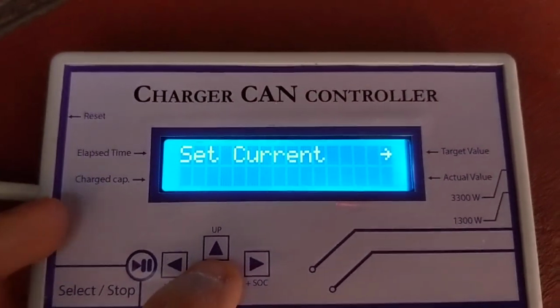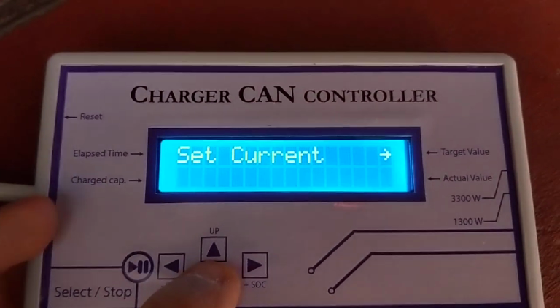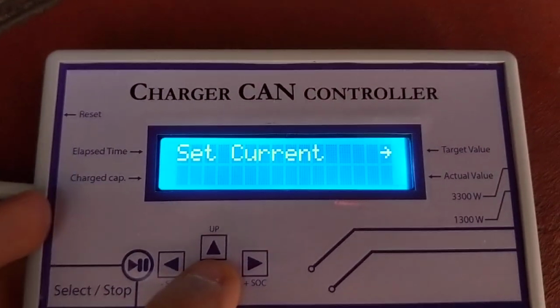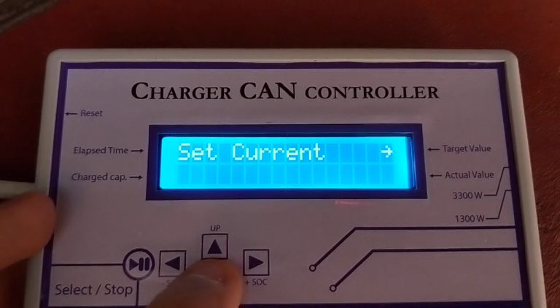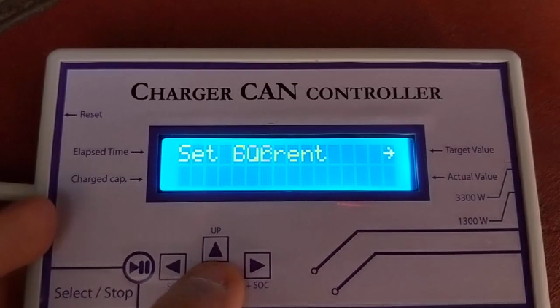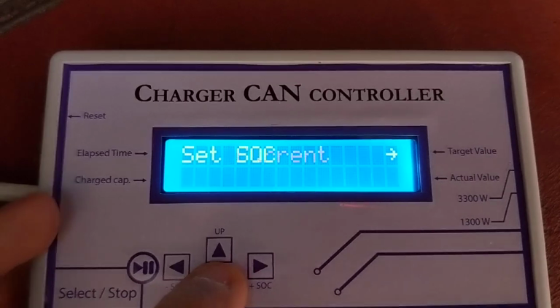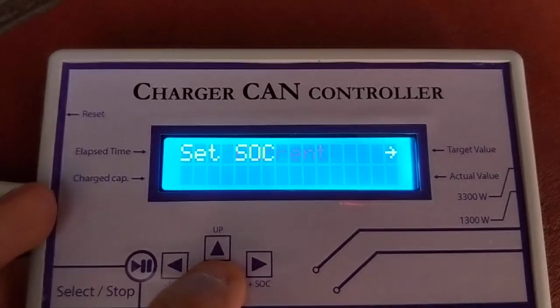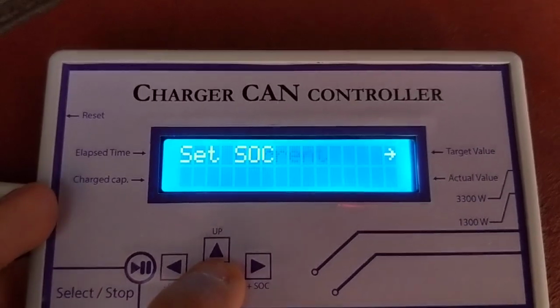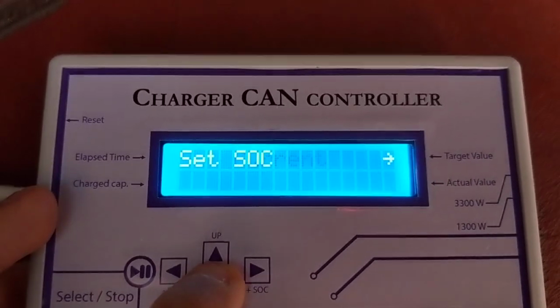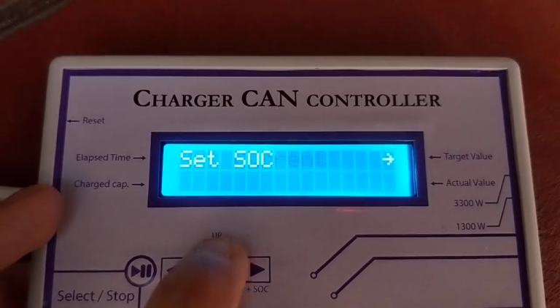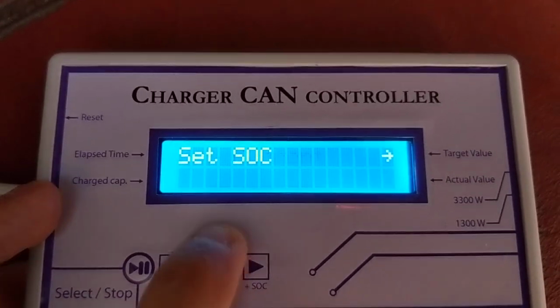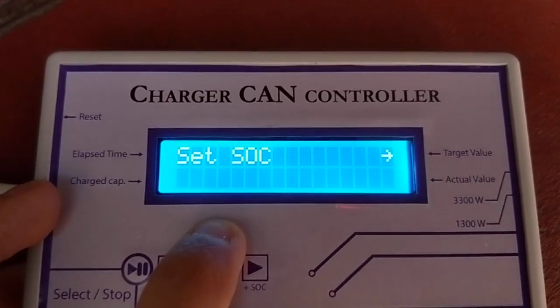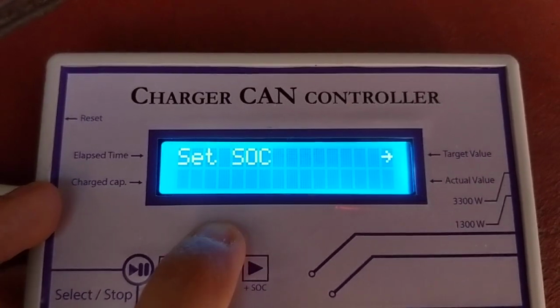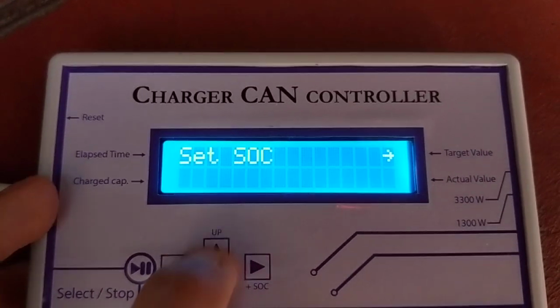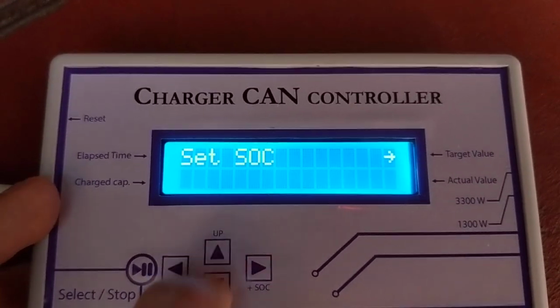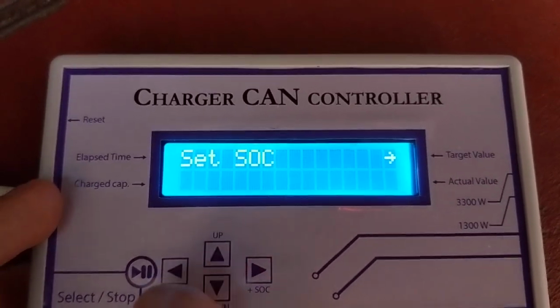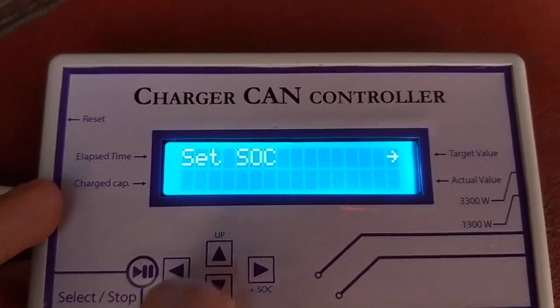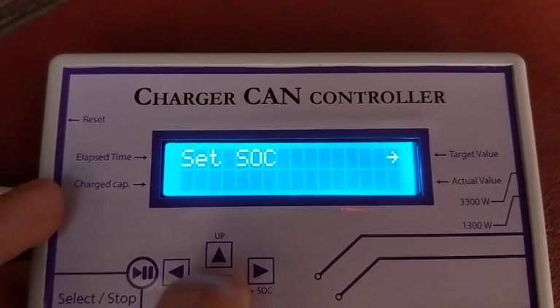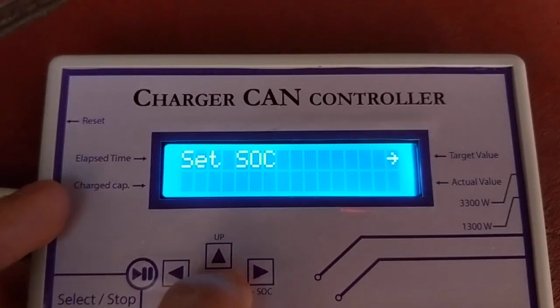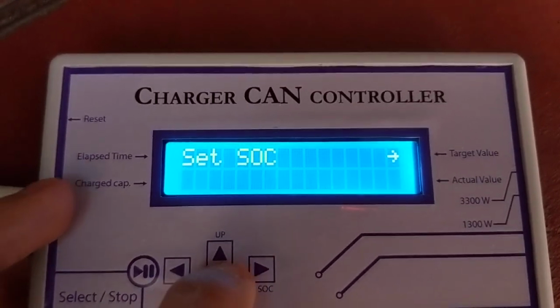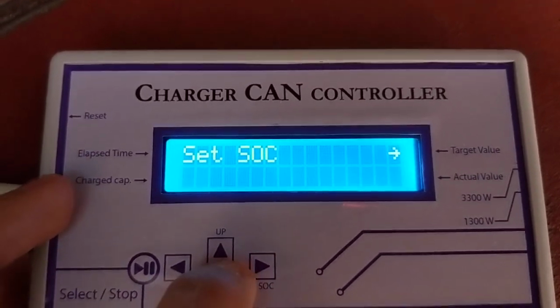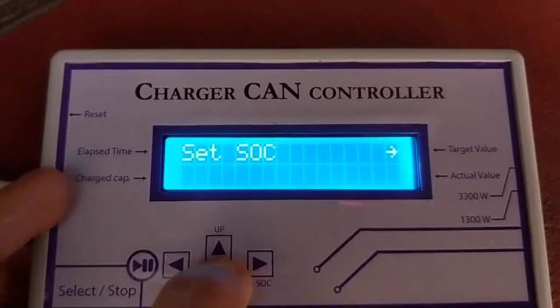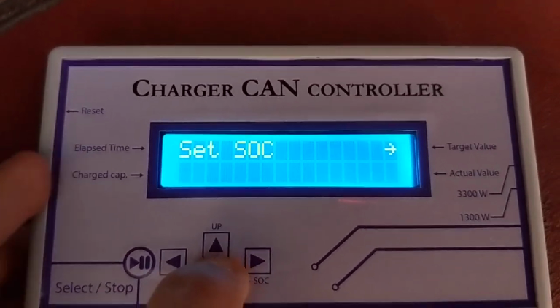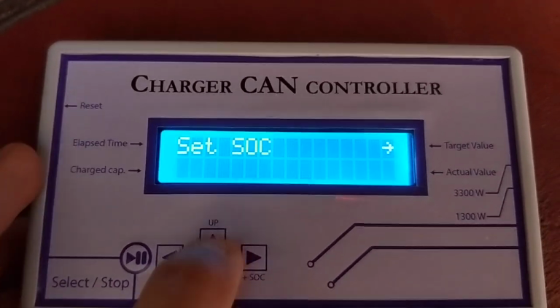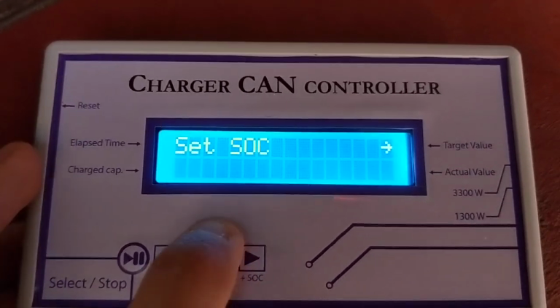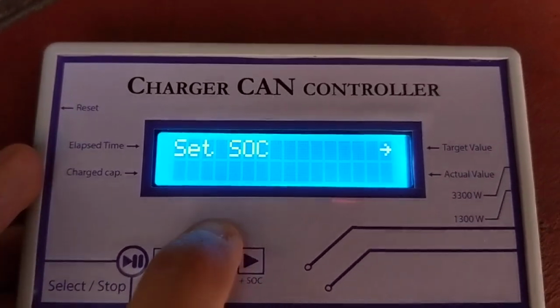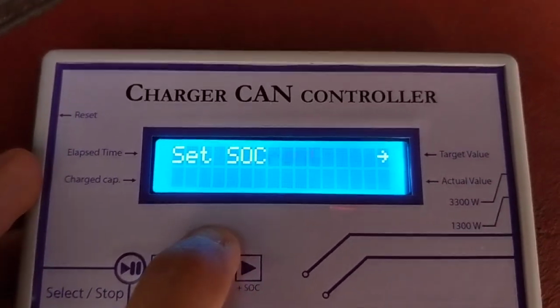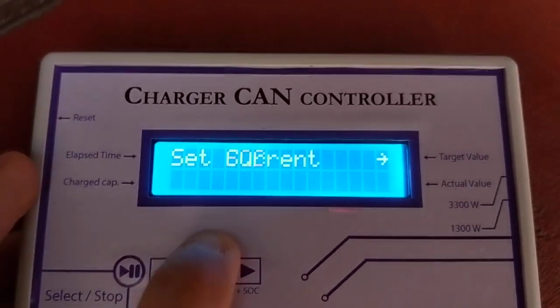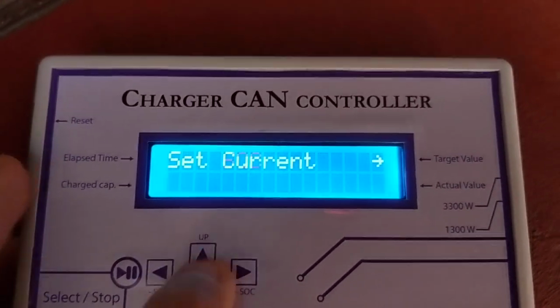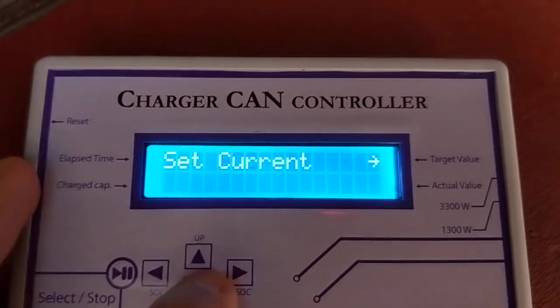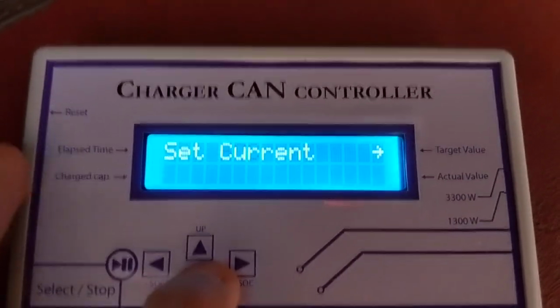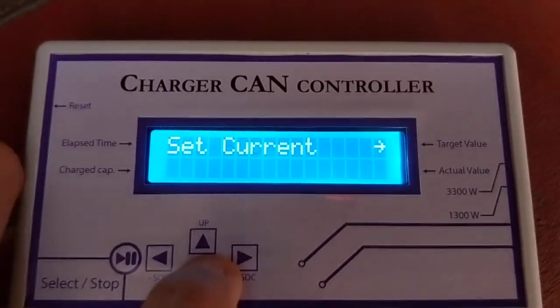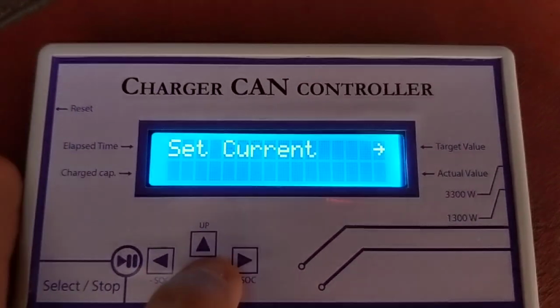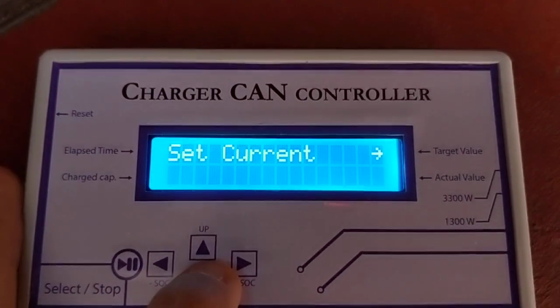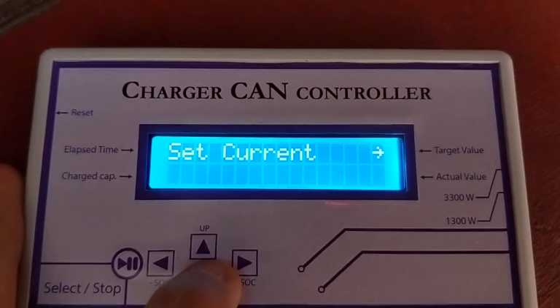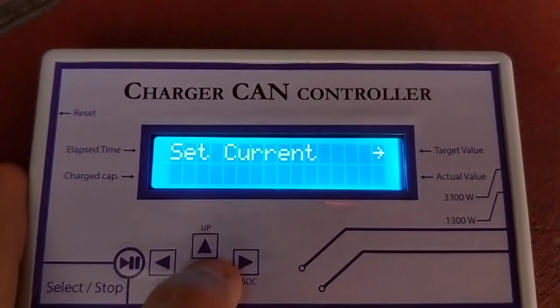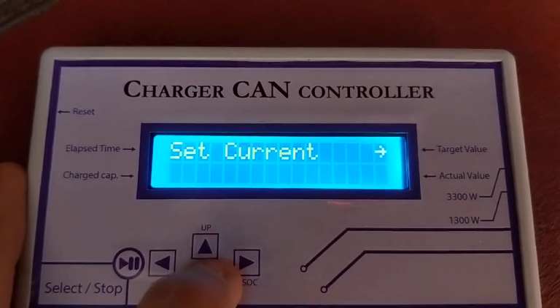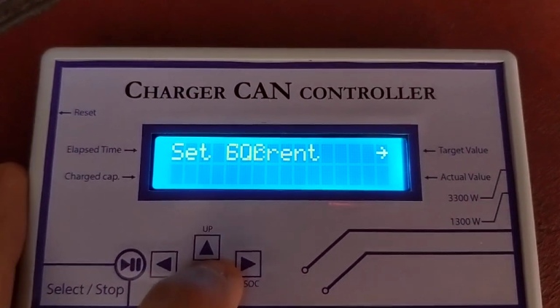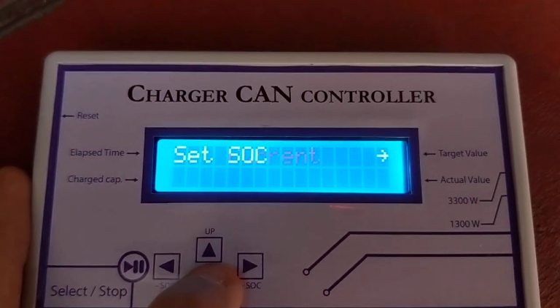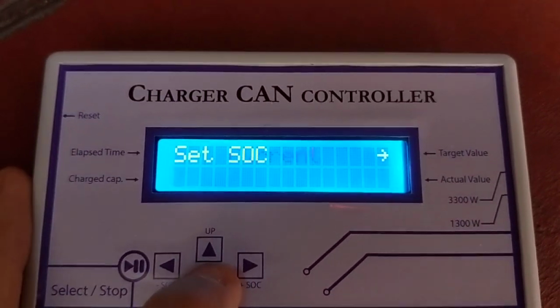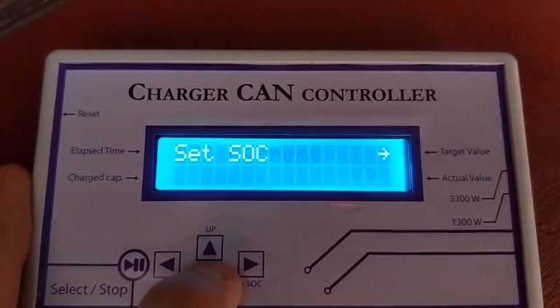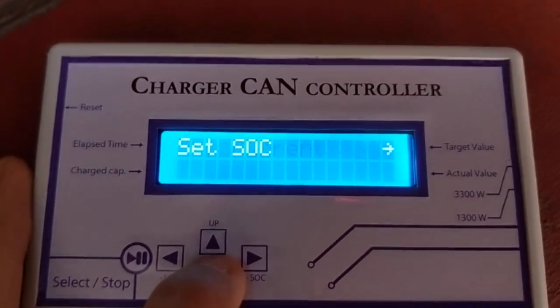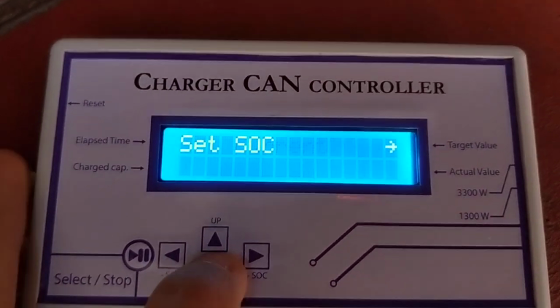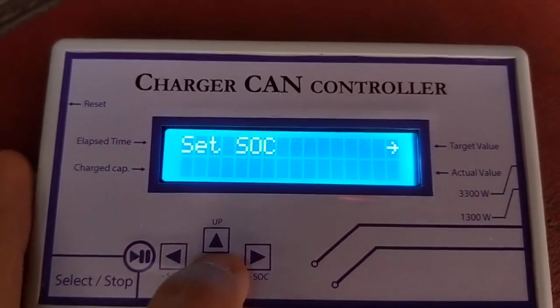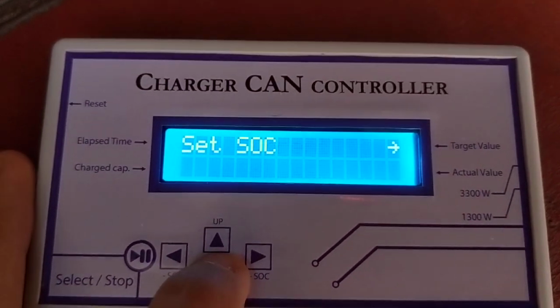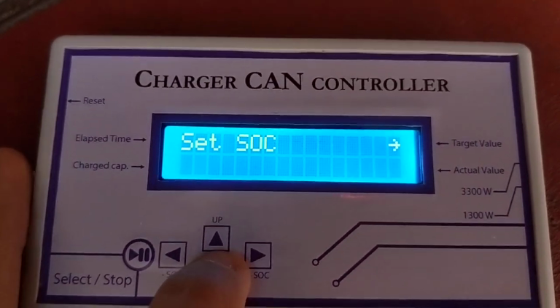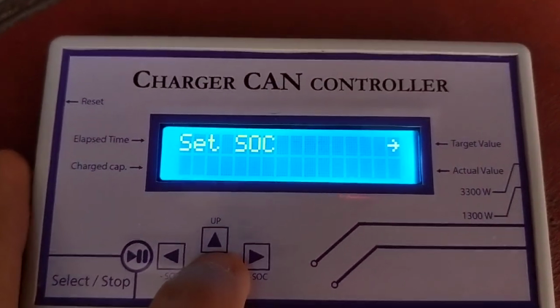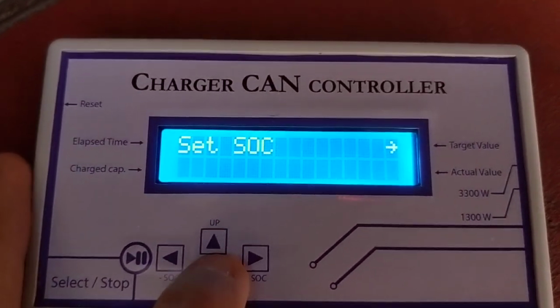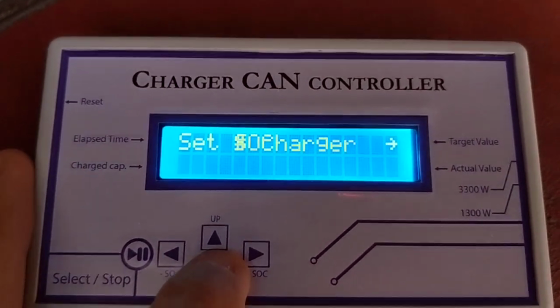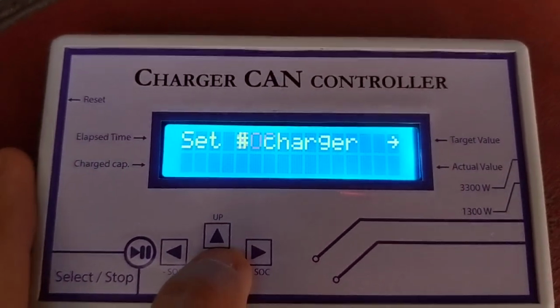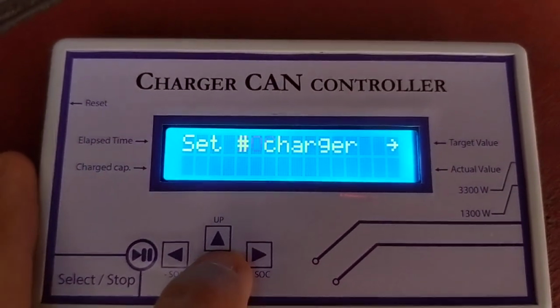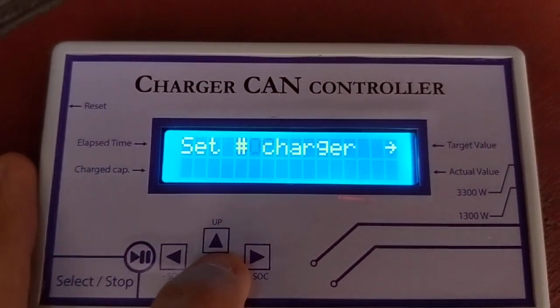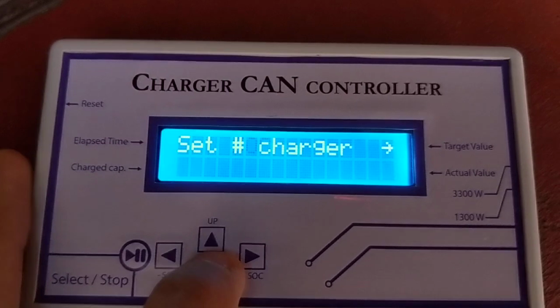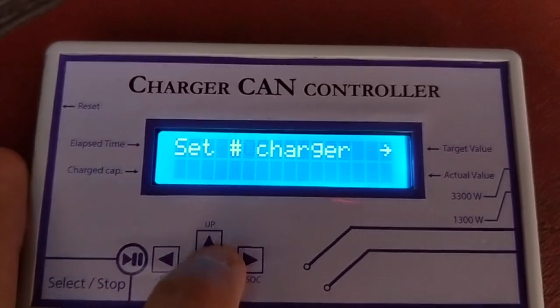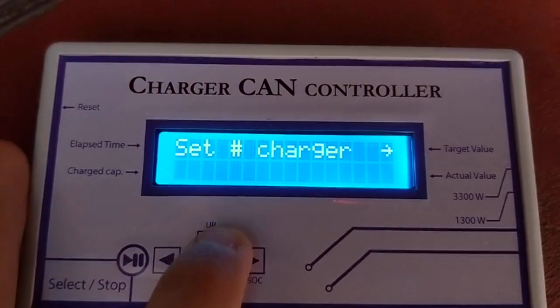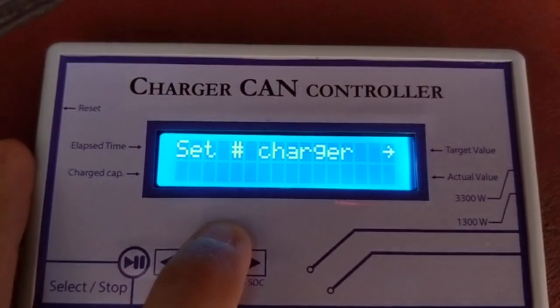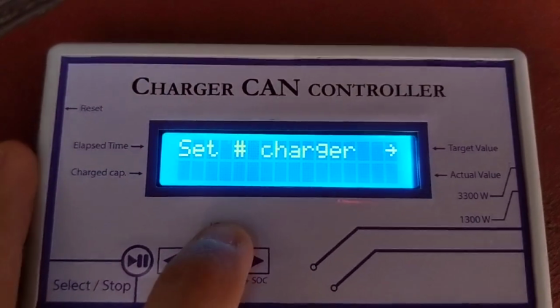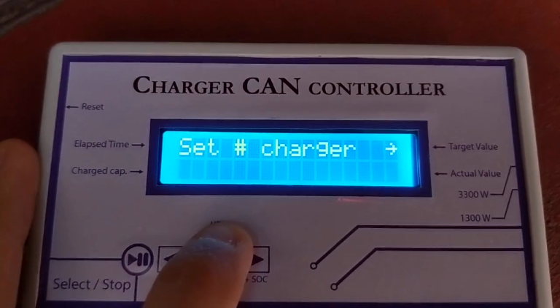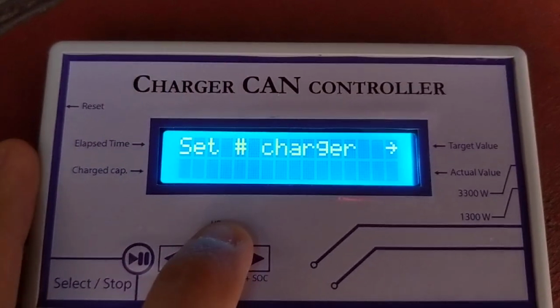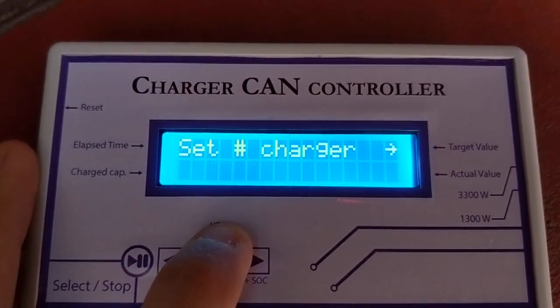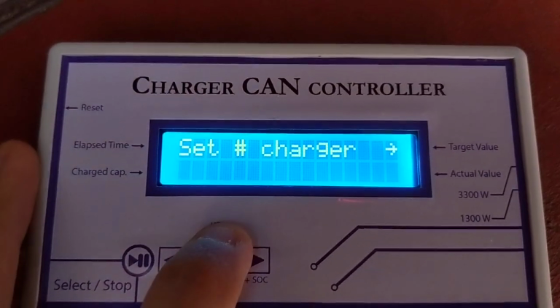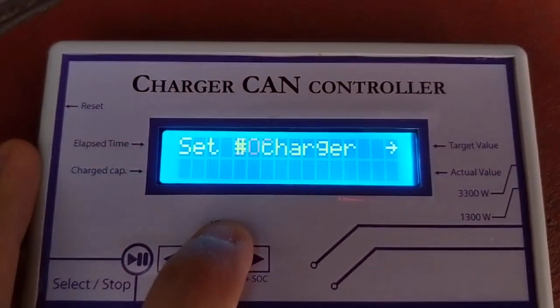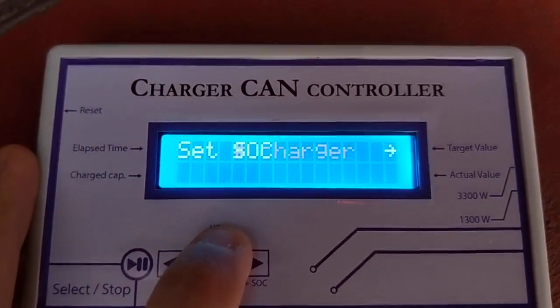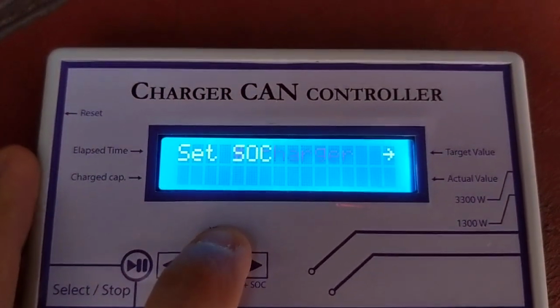So we have different submenus in the set parameters. We have set current, set state of charge, and set number of chargers.